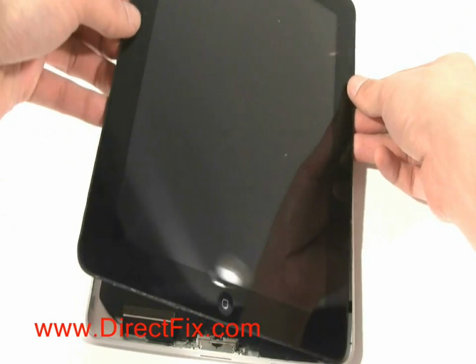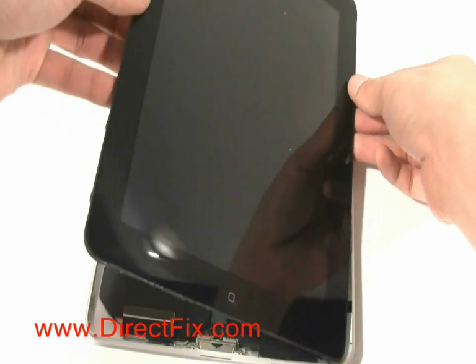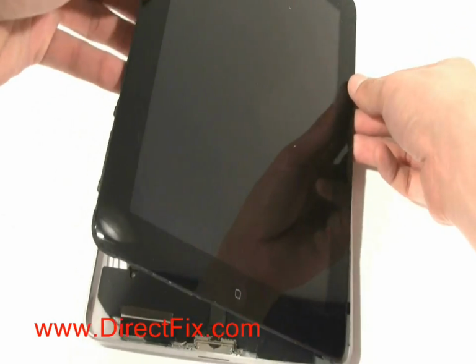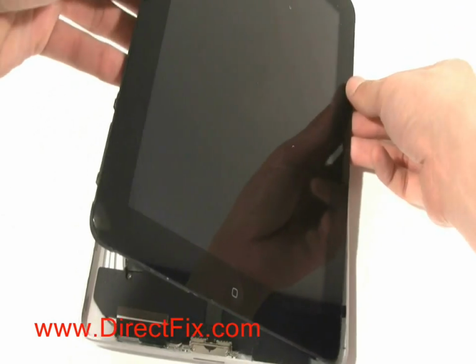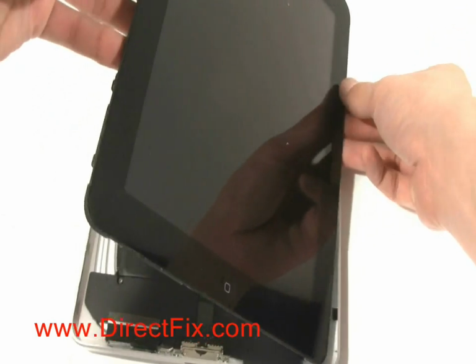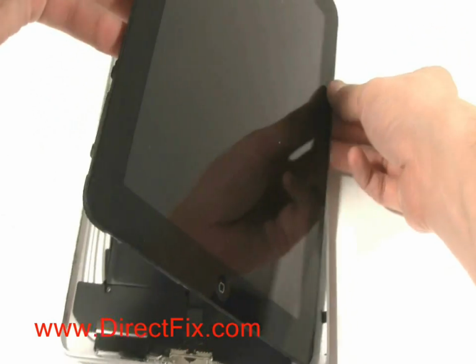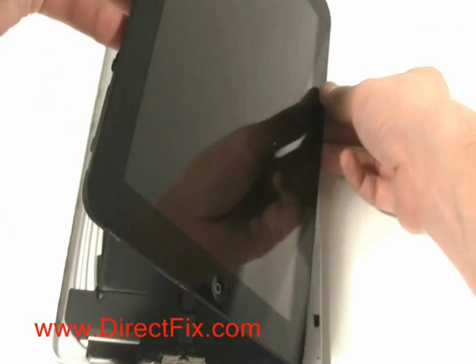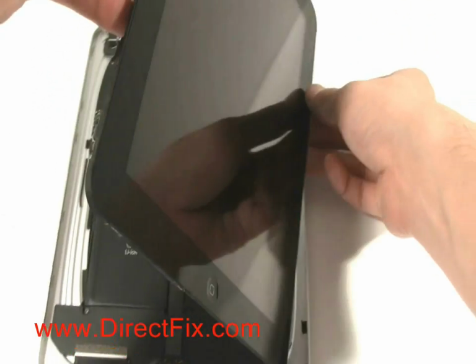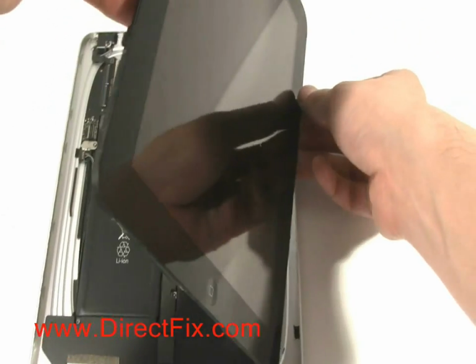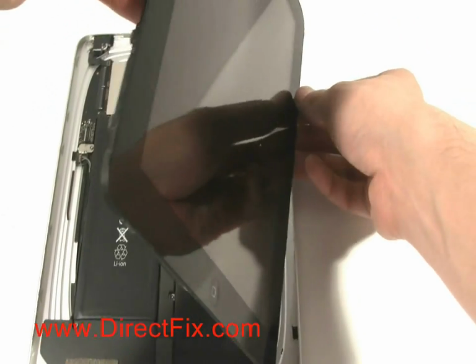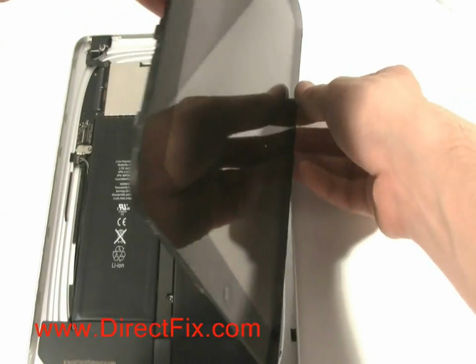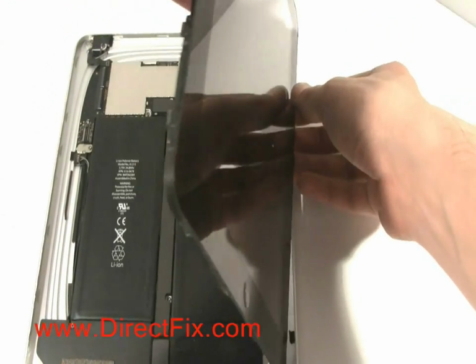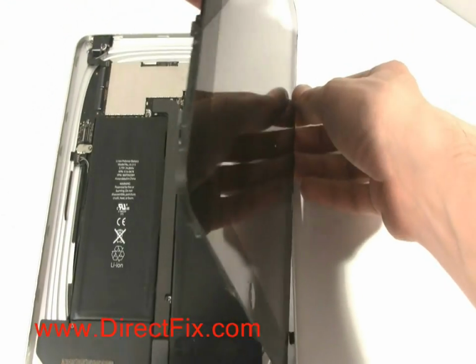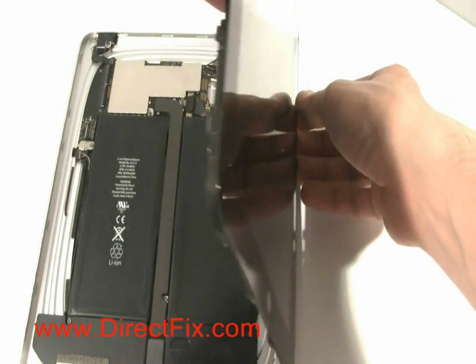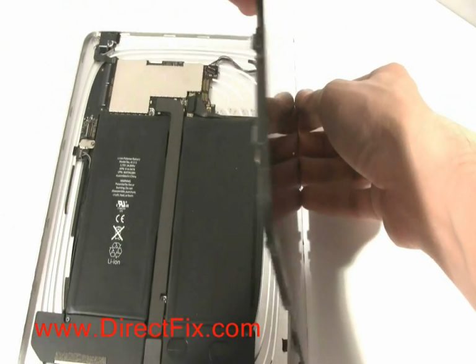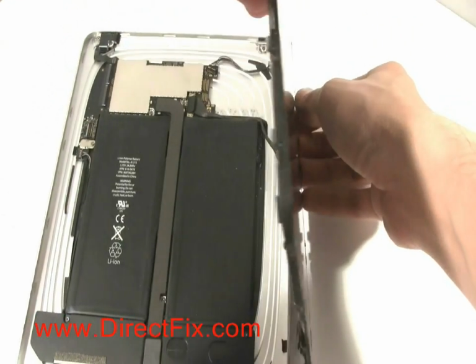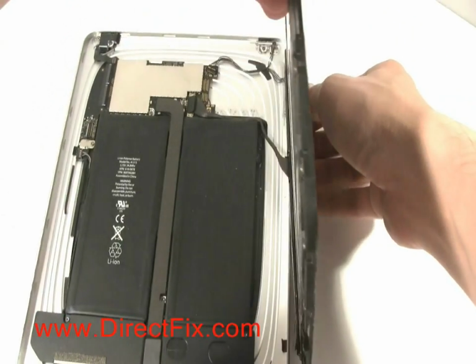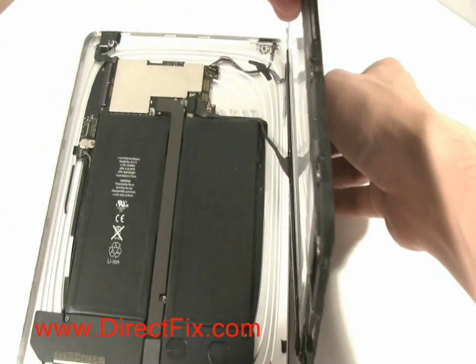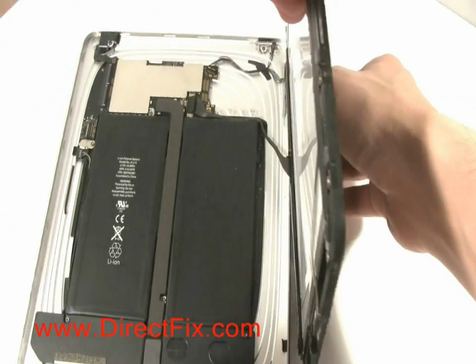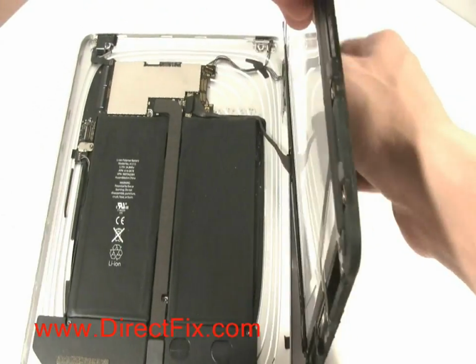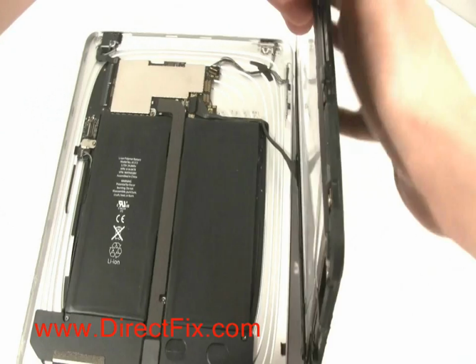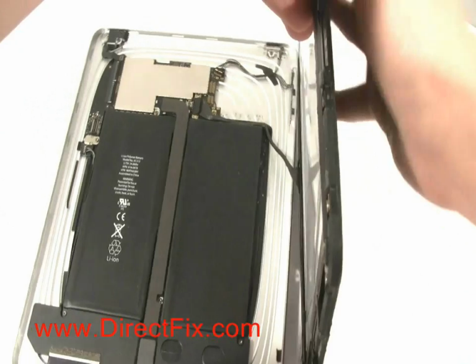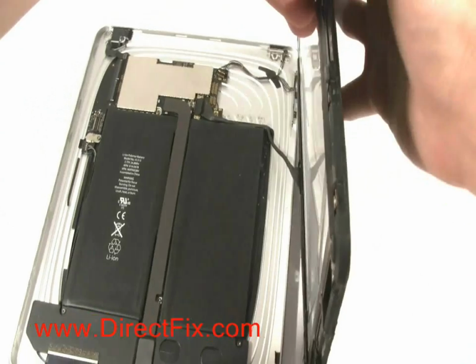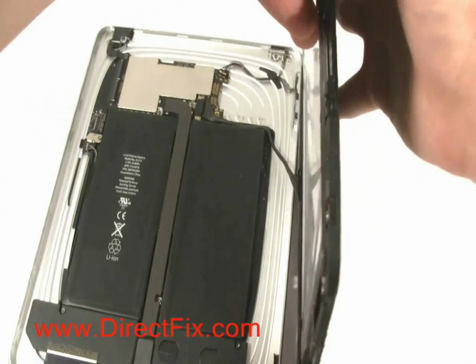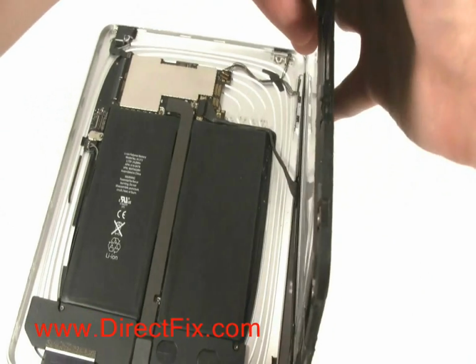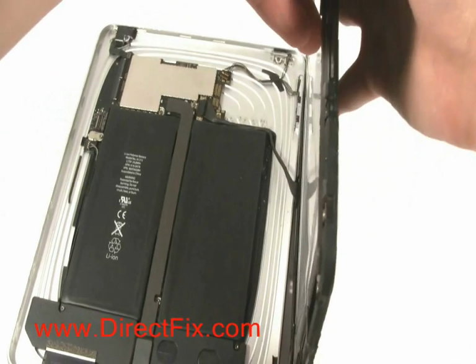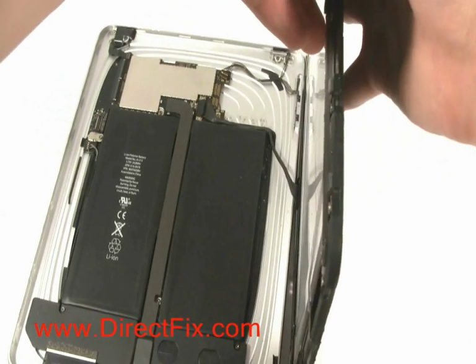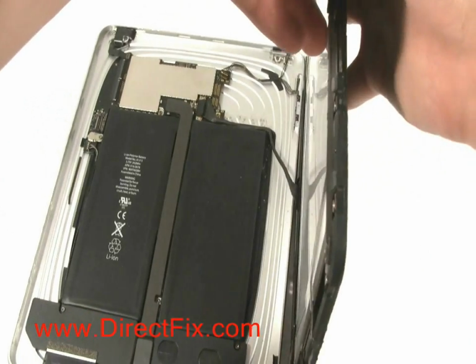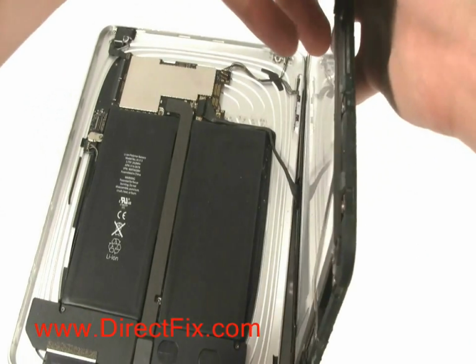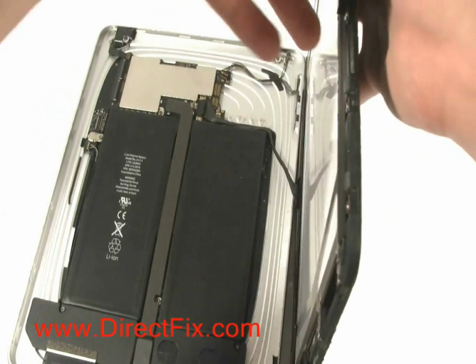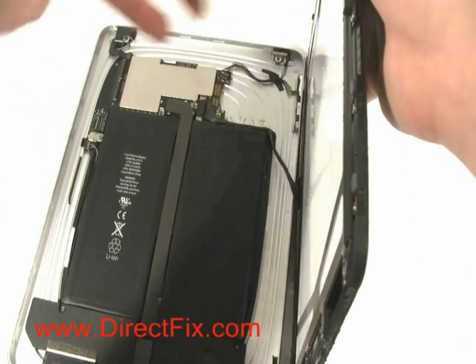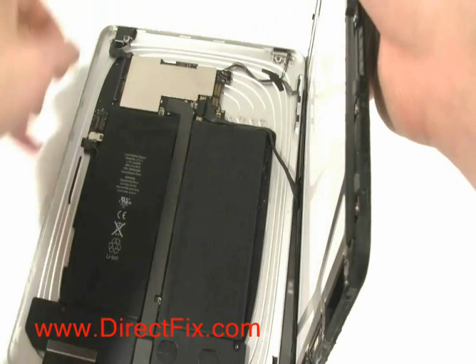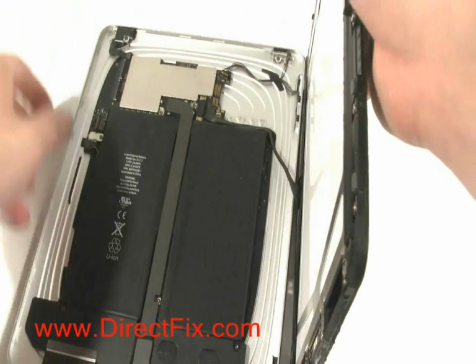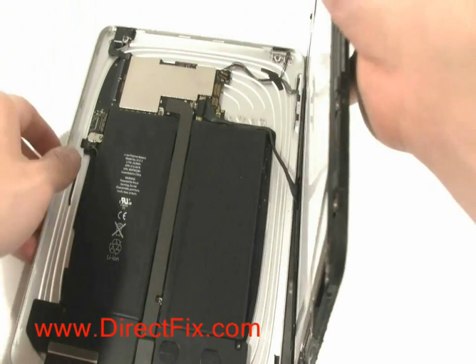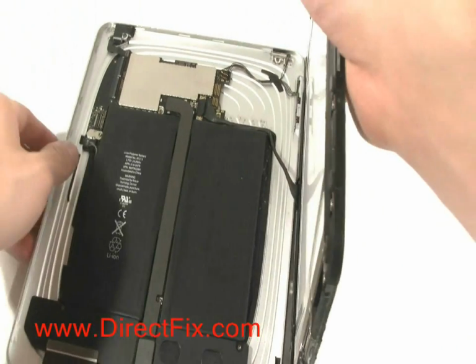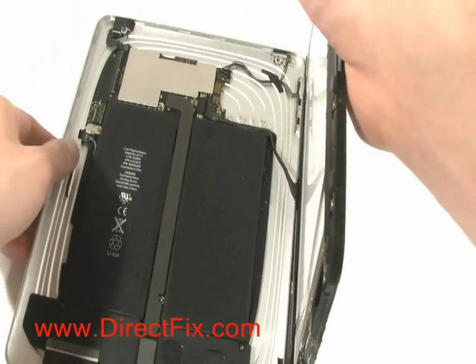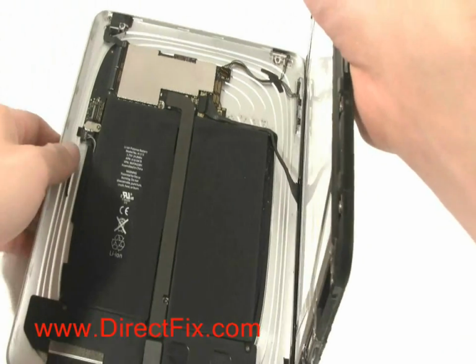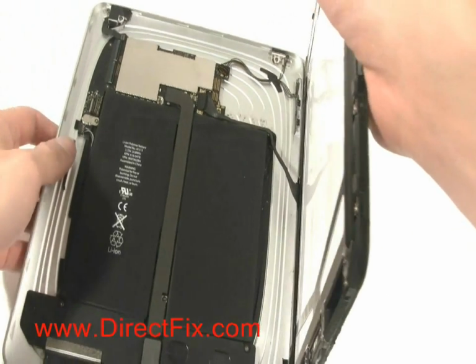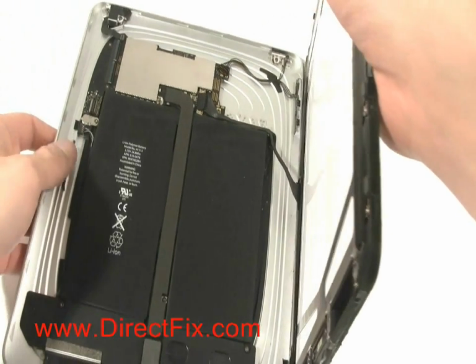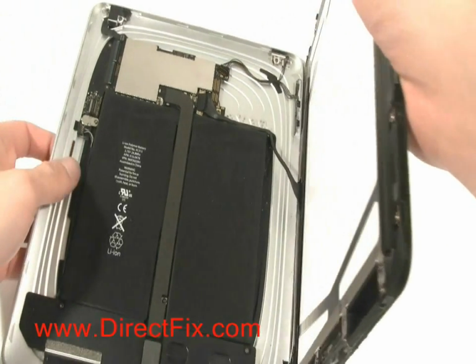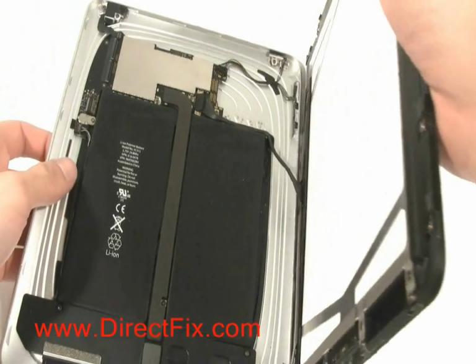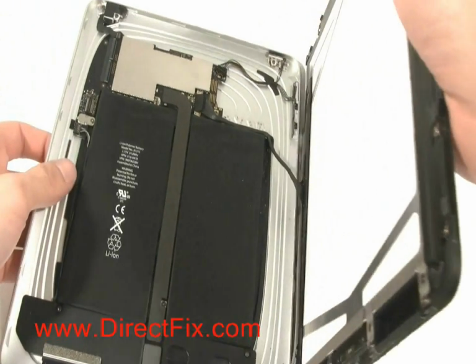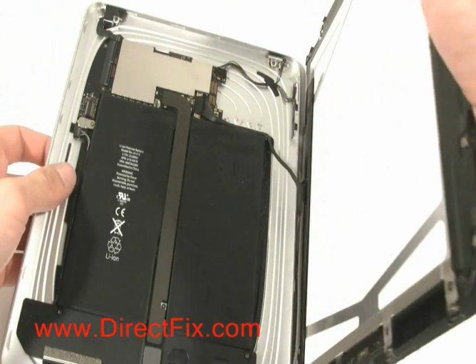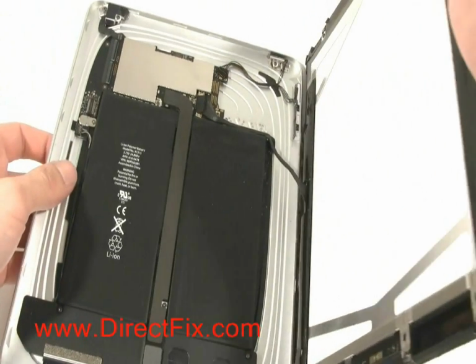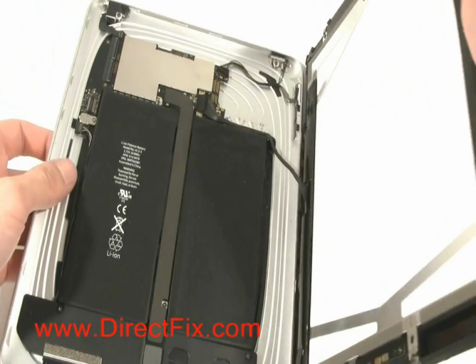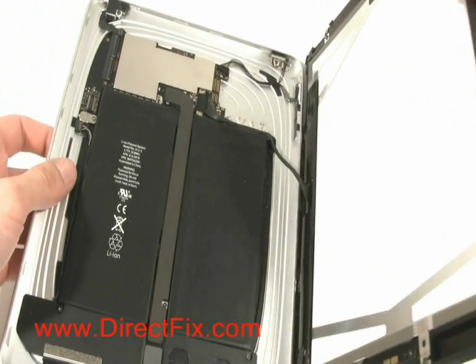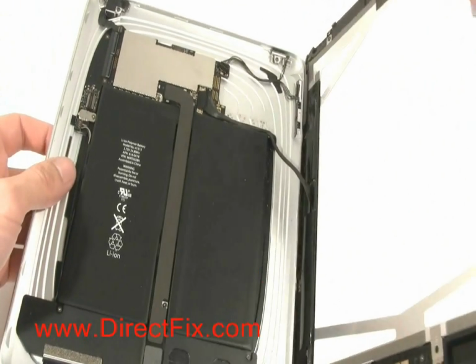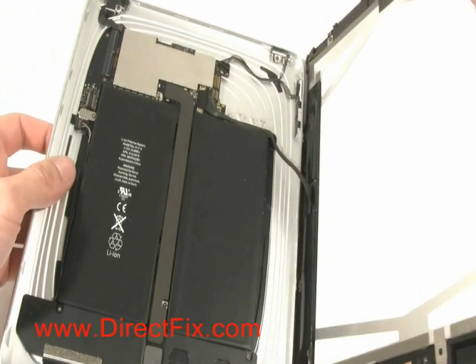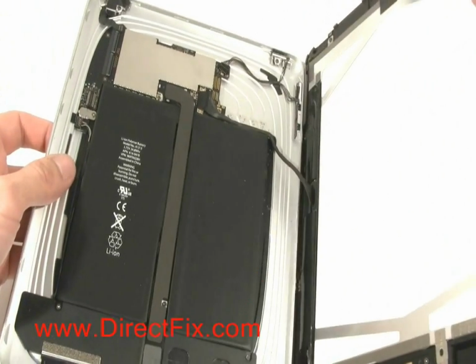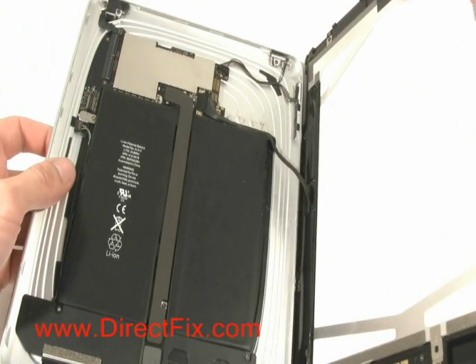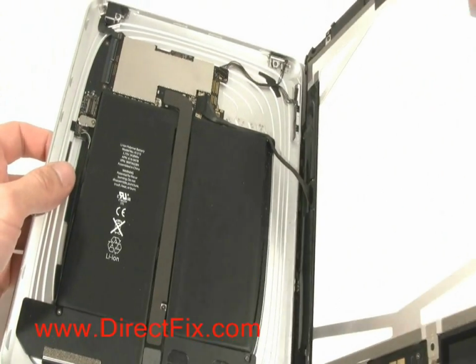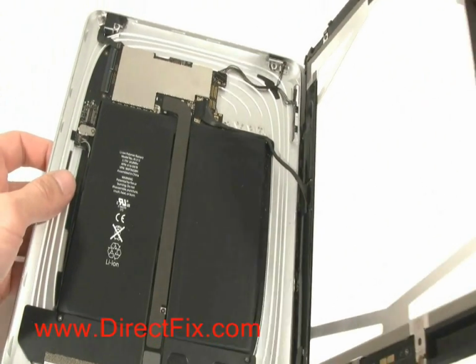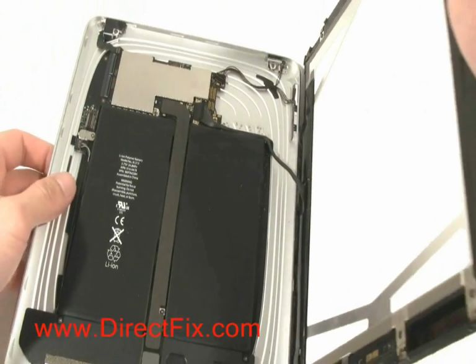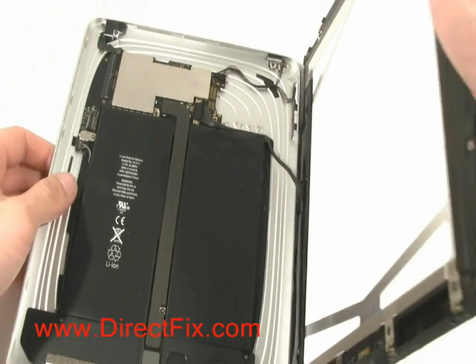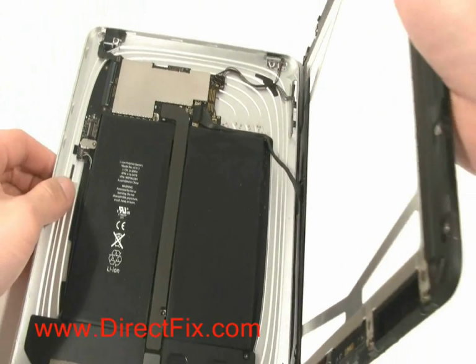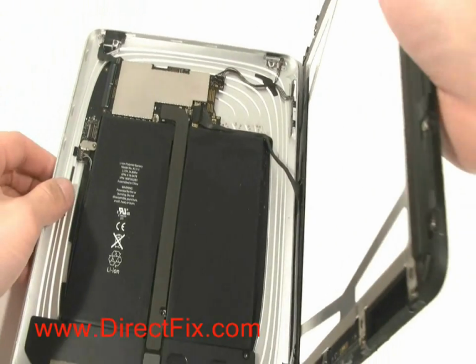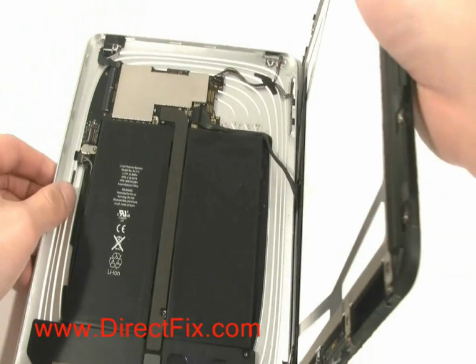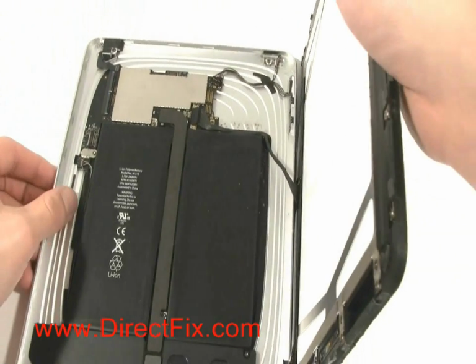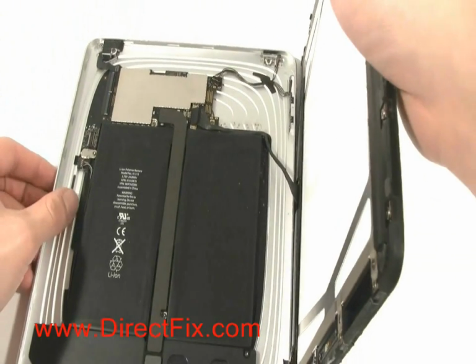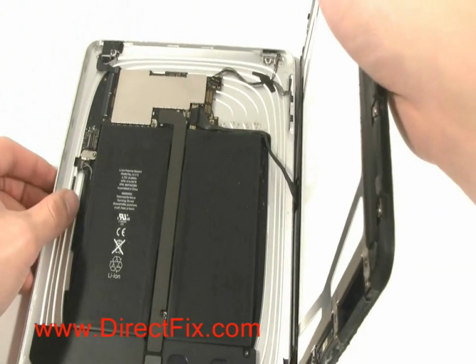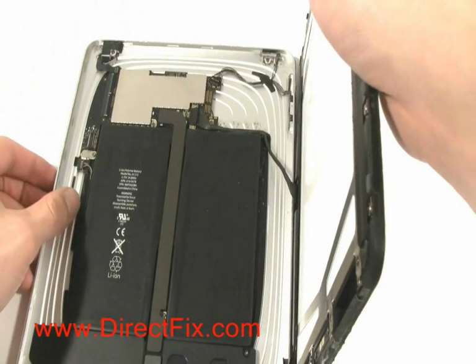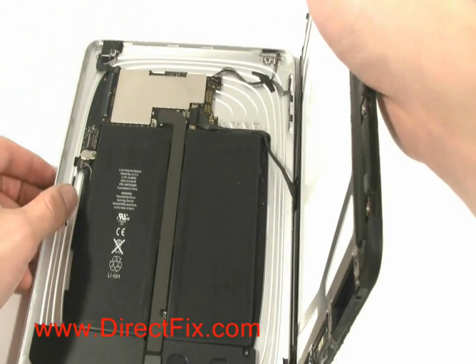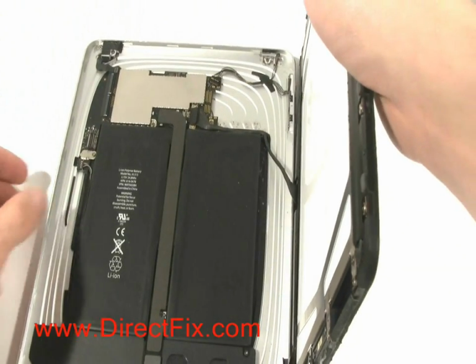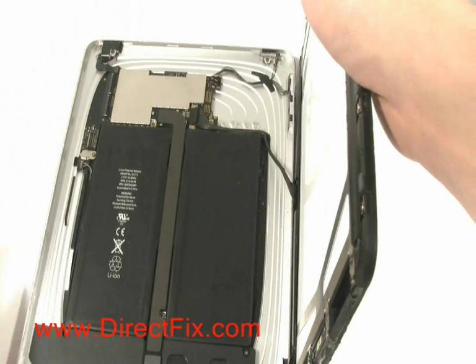While lifting the screen up from the back case, there is still another connector that is attached that will need to be removed.